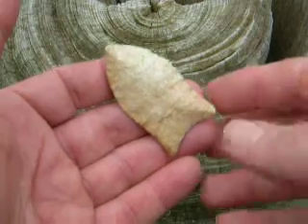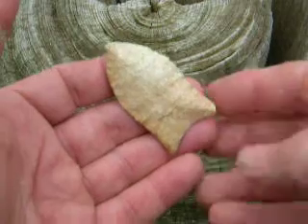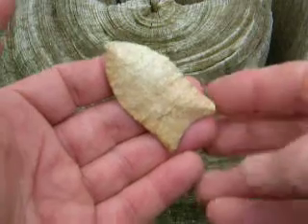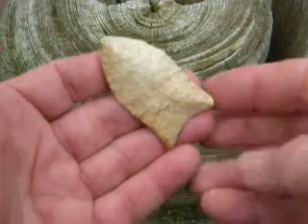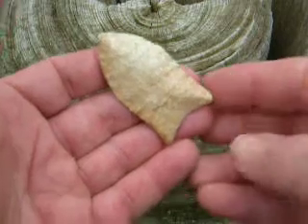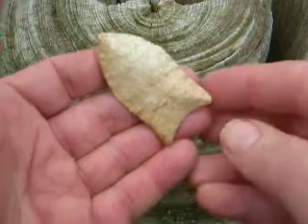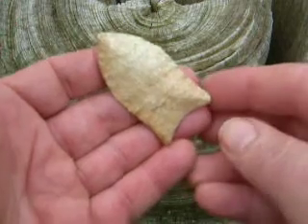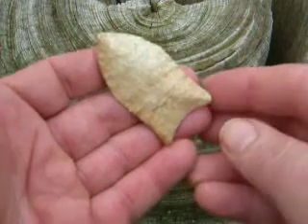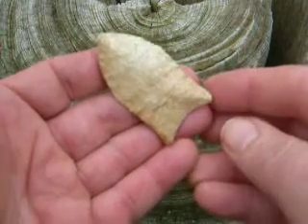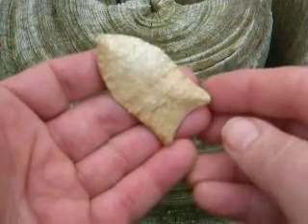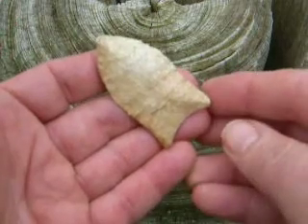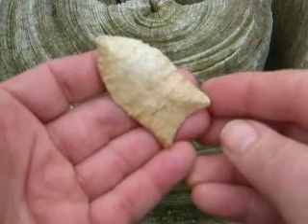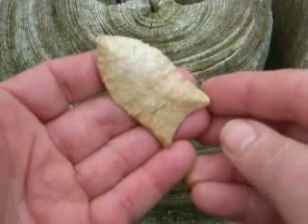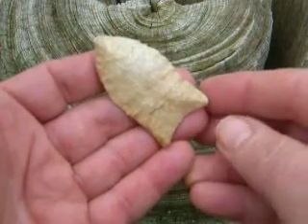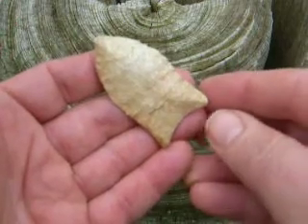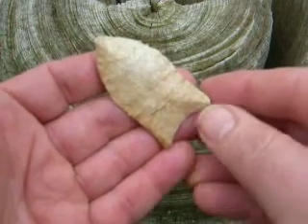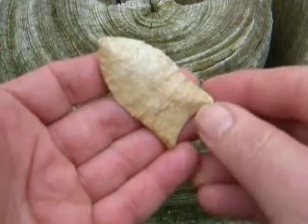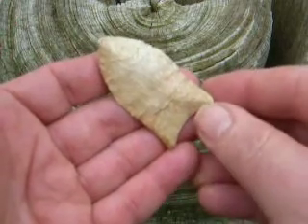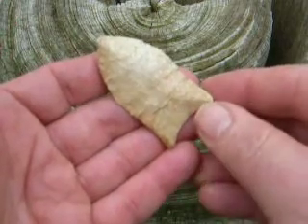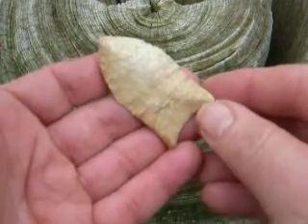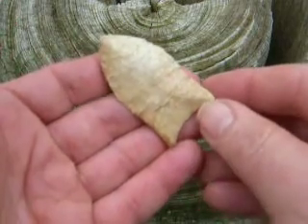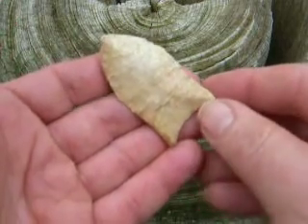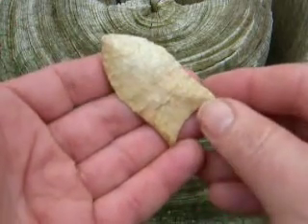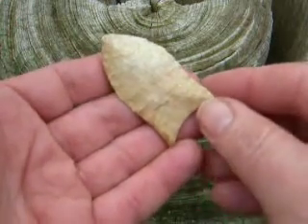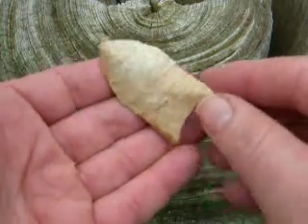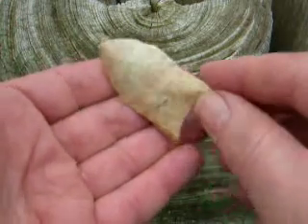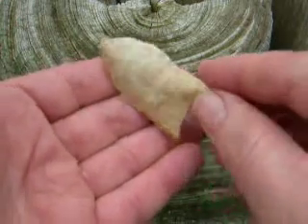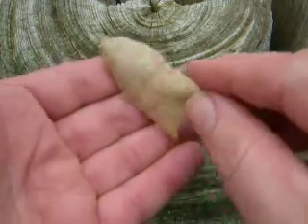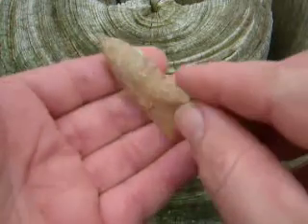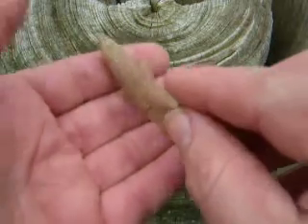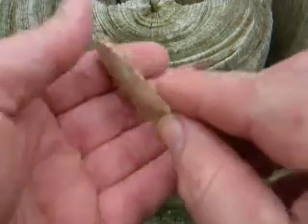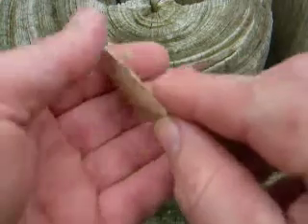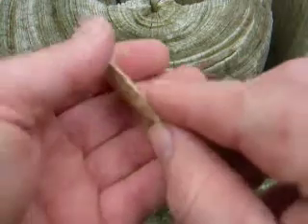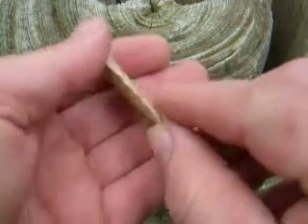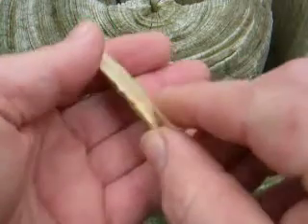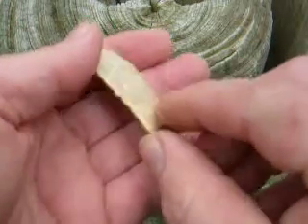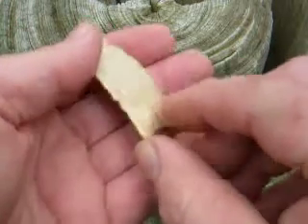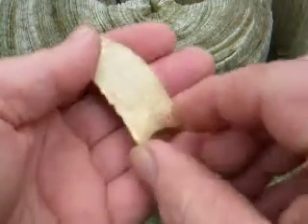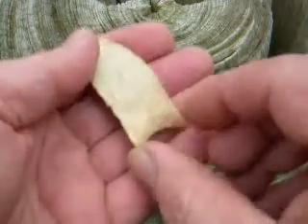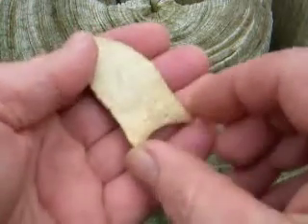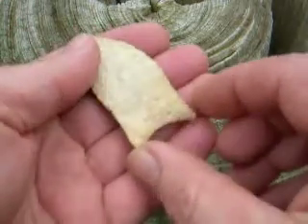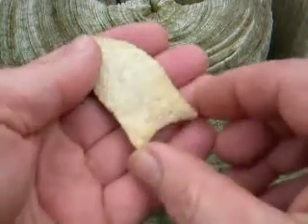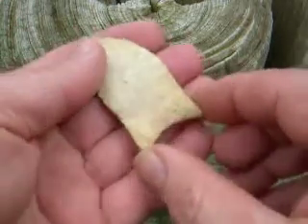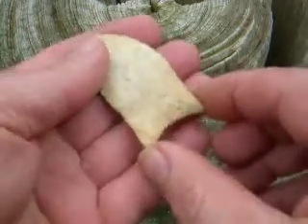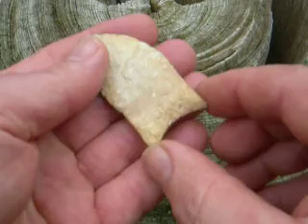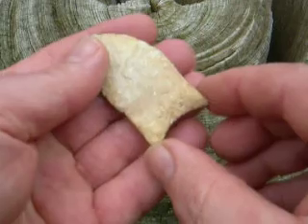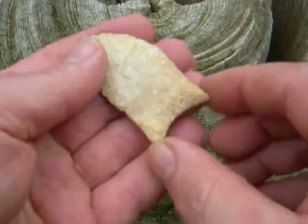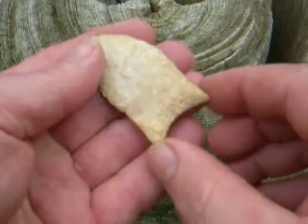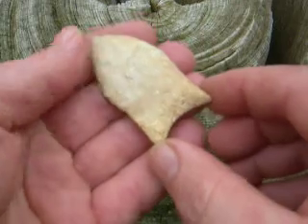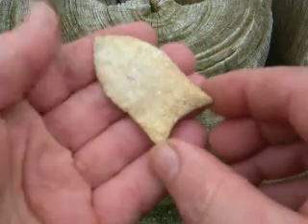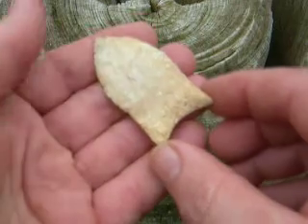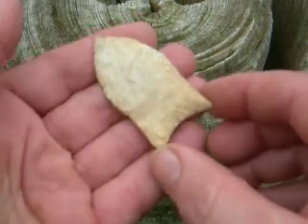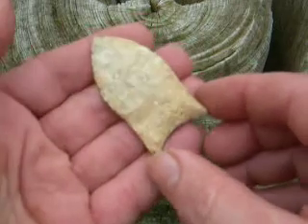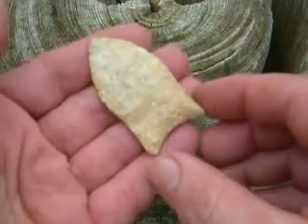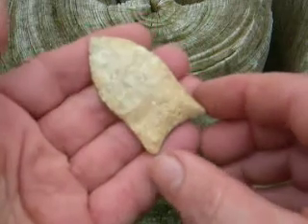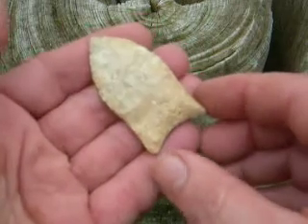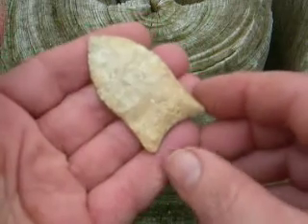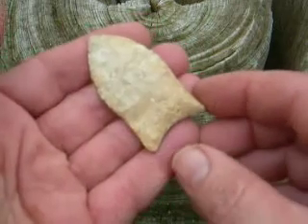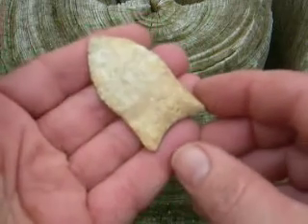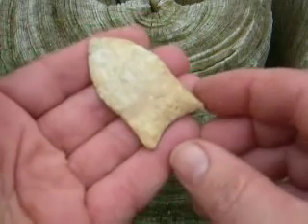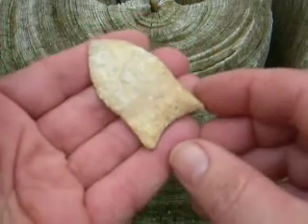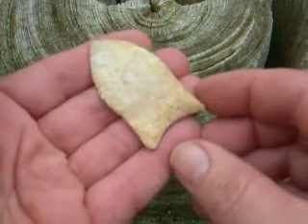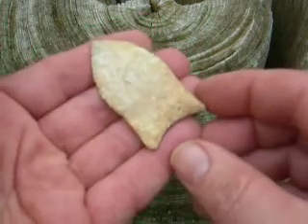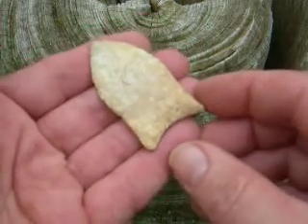Here's another little Clovis. It's two and a quarter inches long. It's from Seminole County, Georgia. It was found in a field.